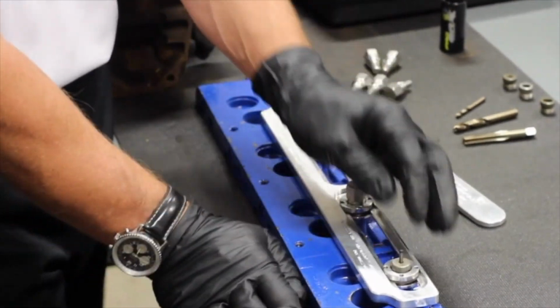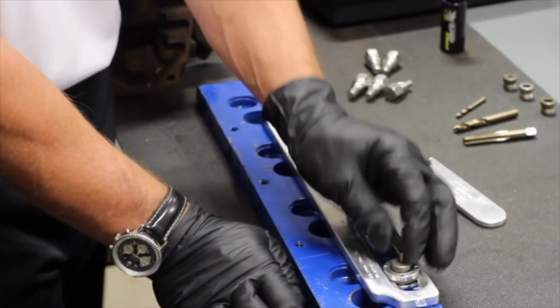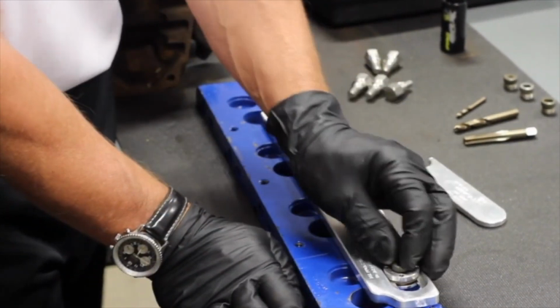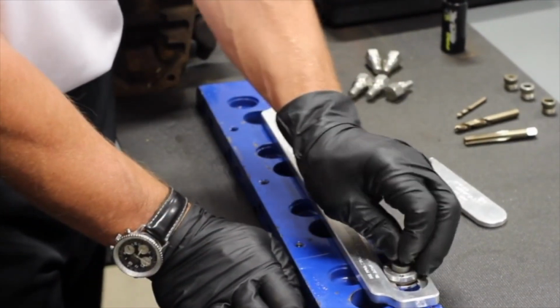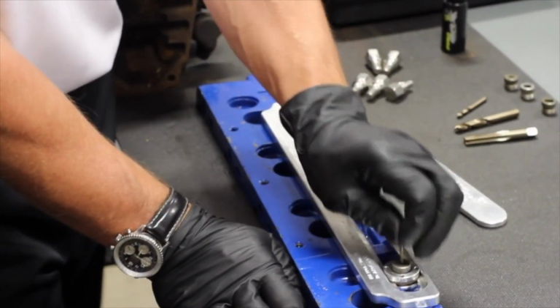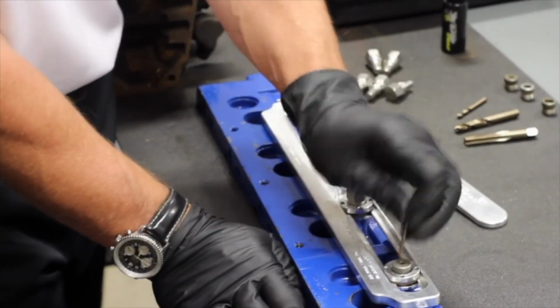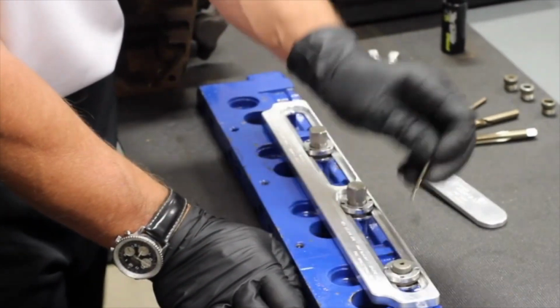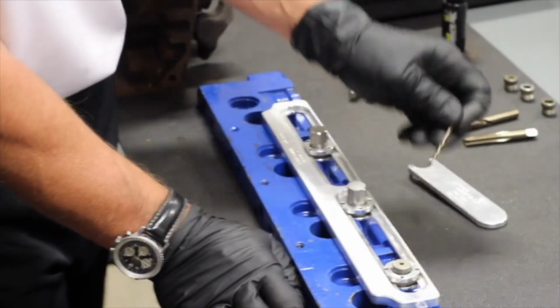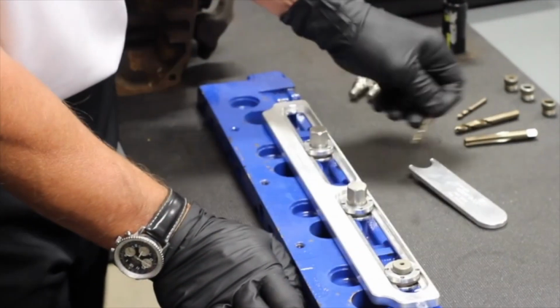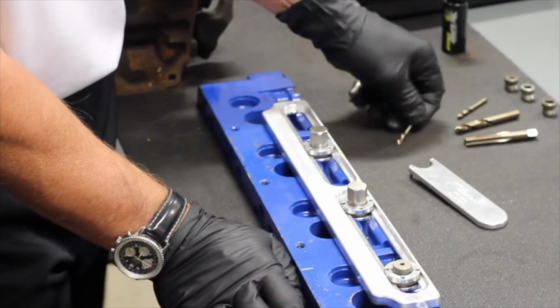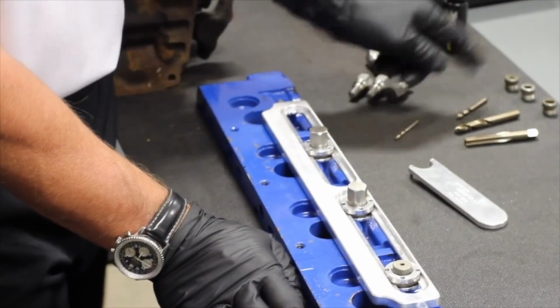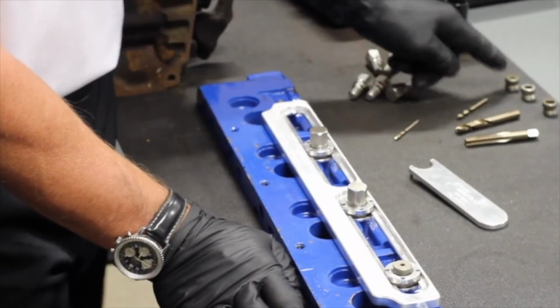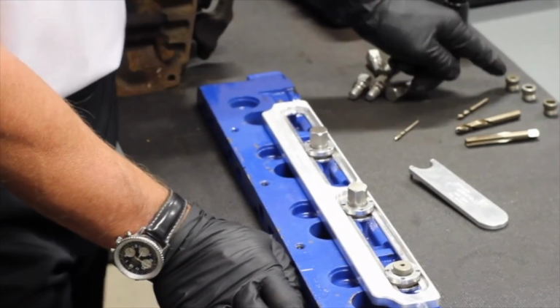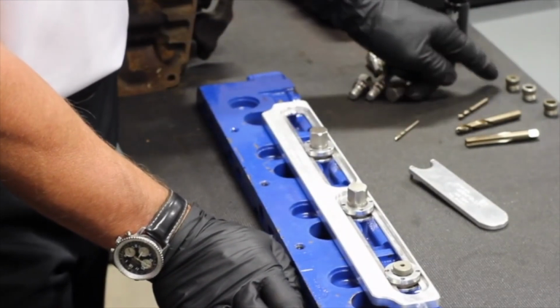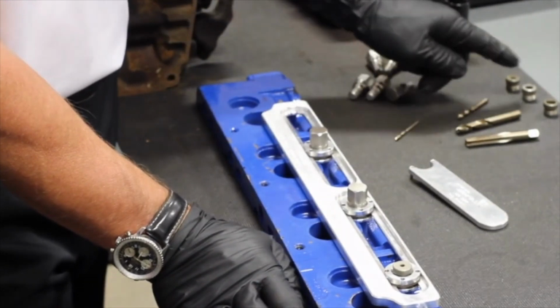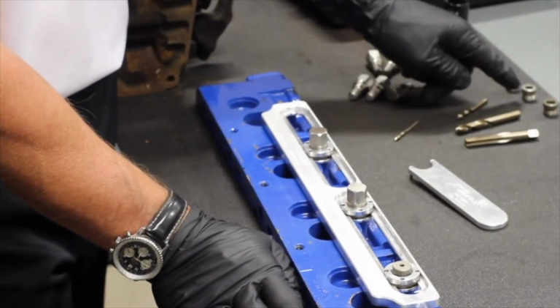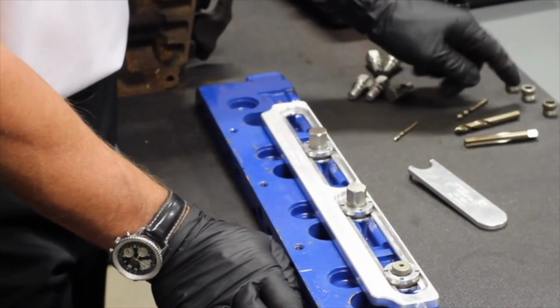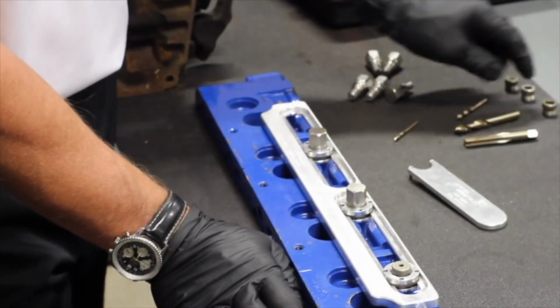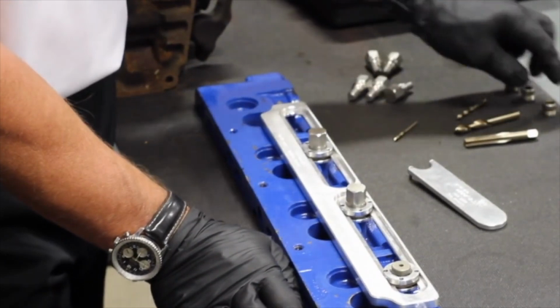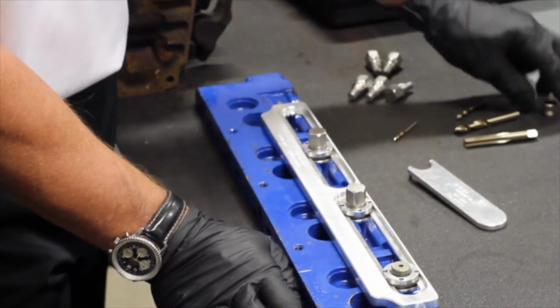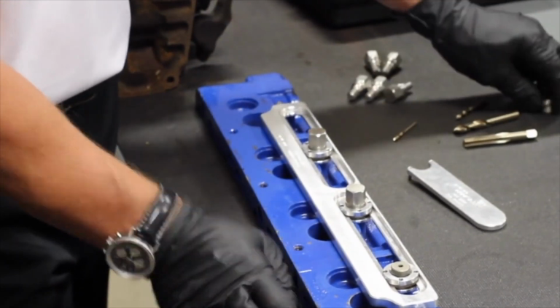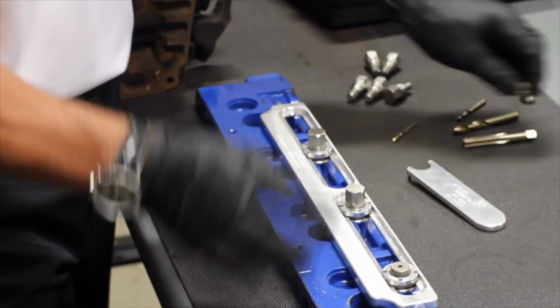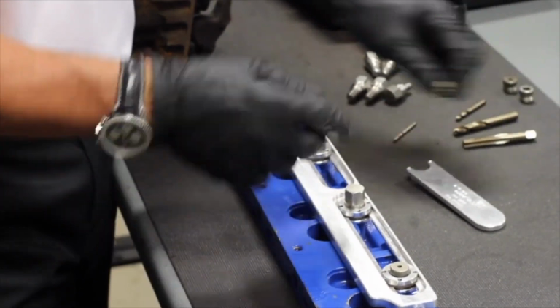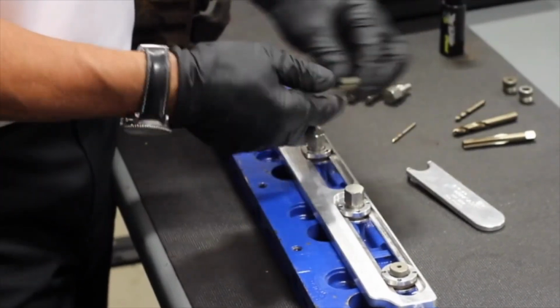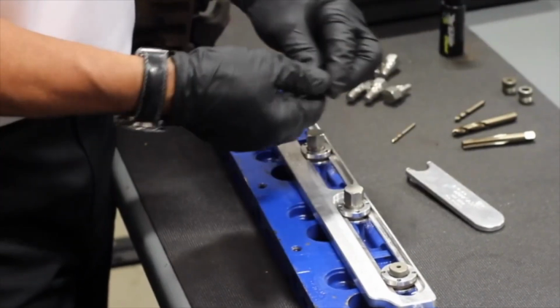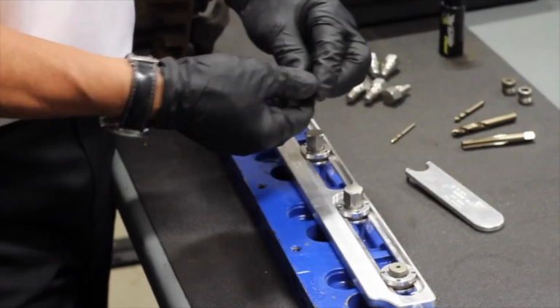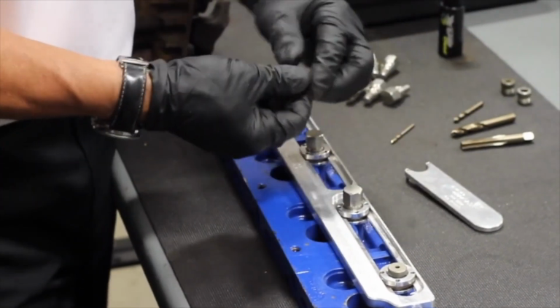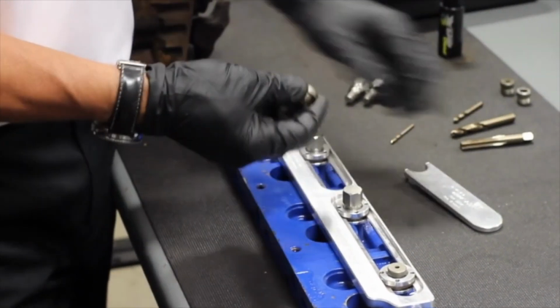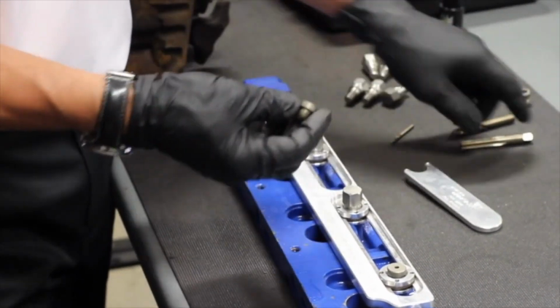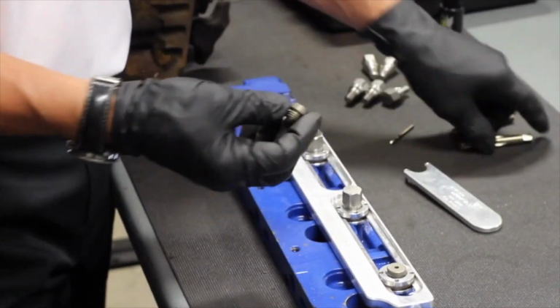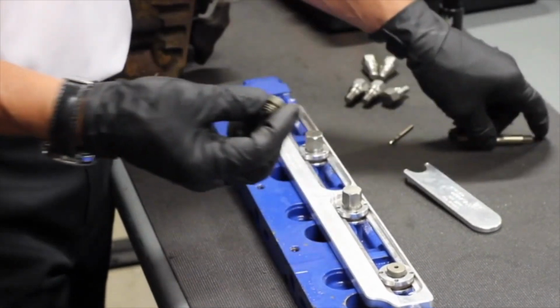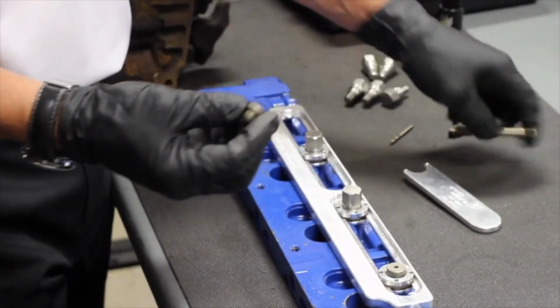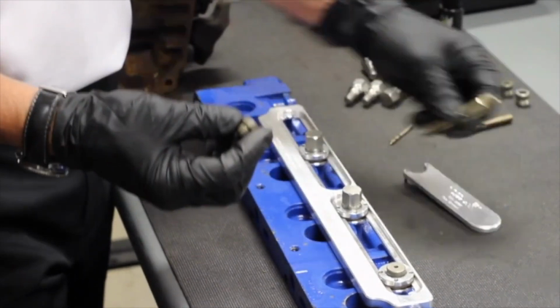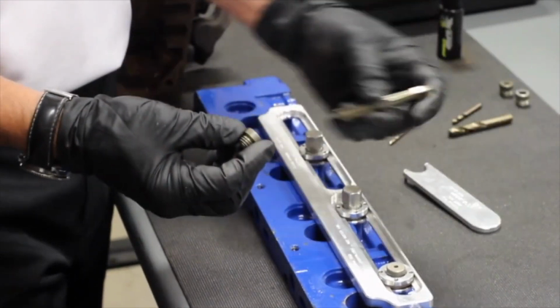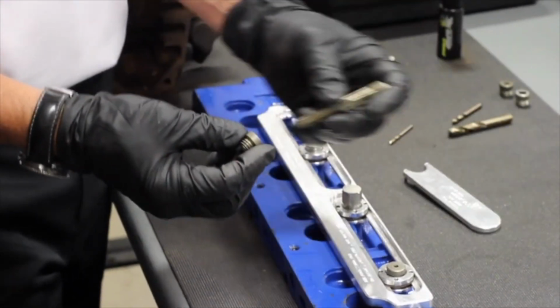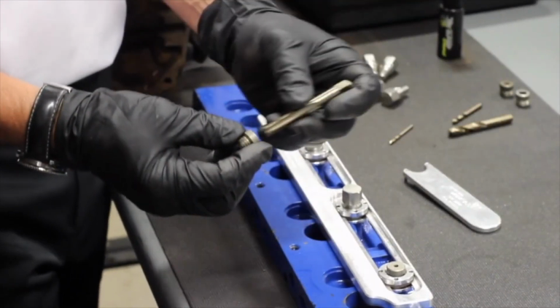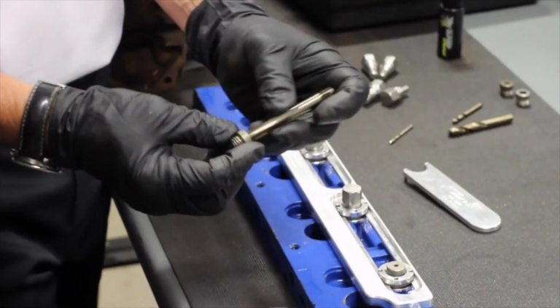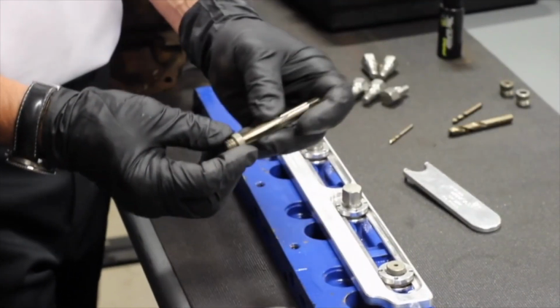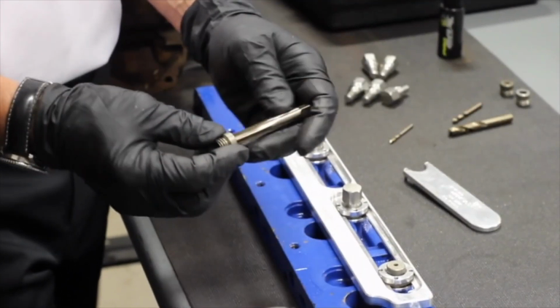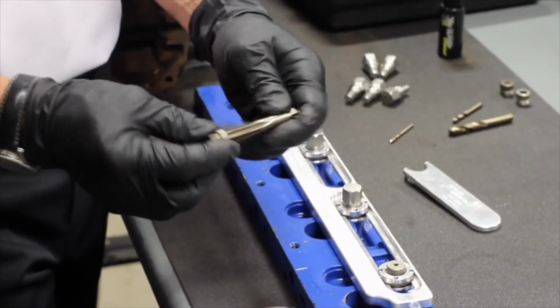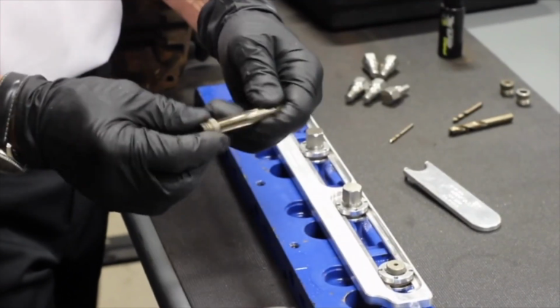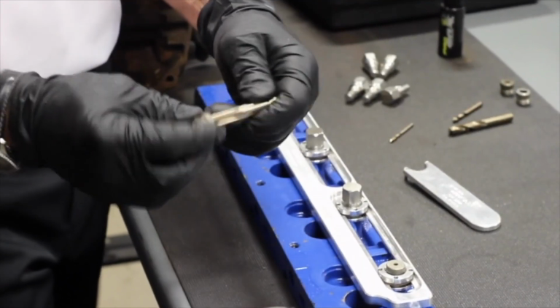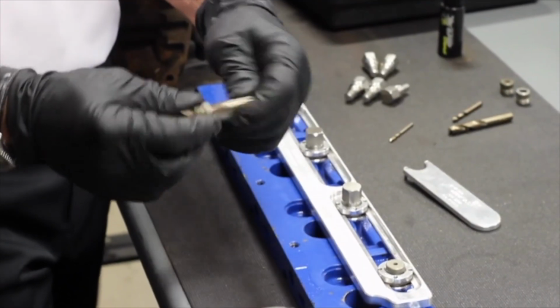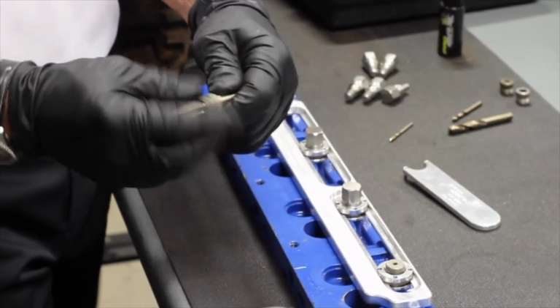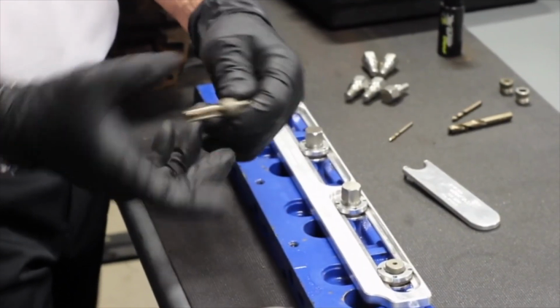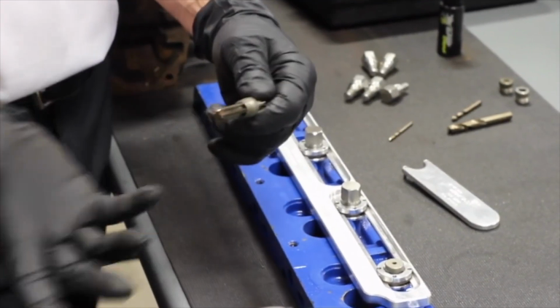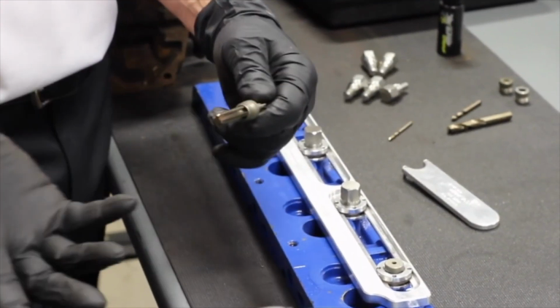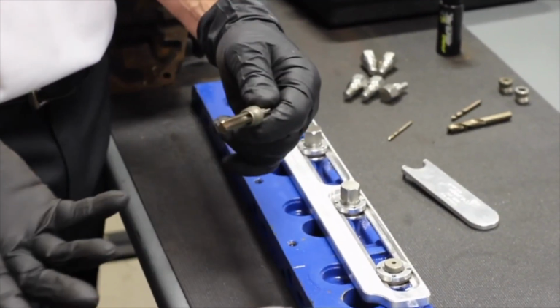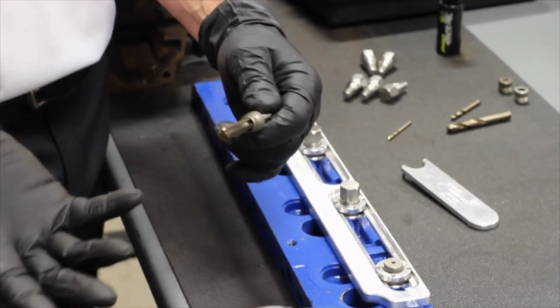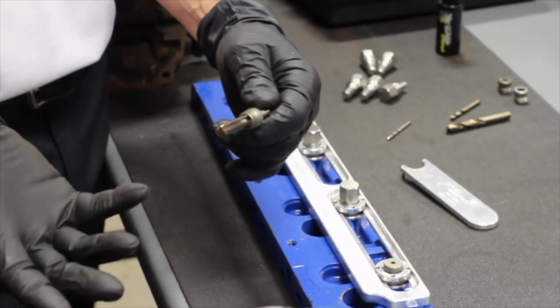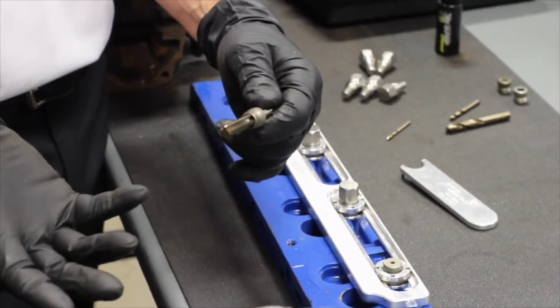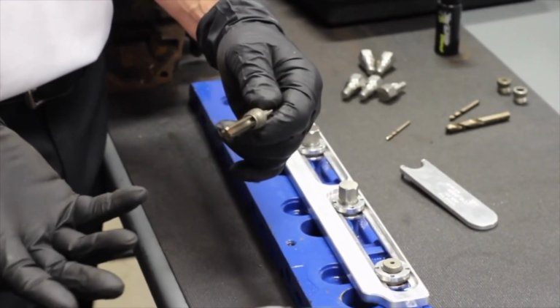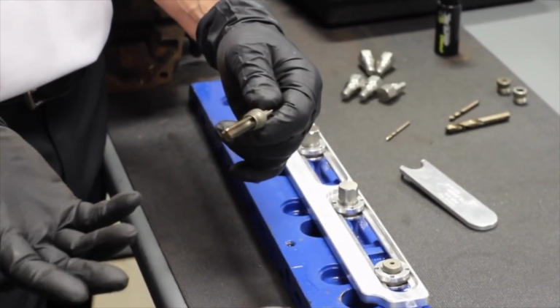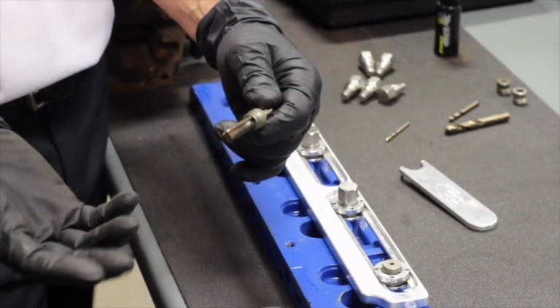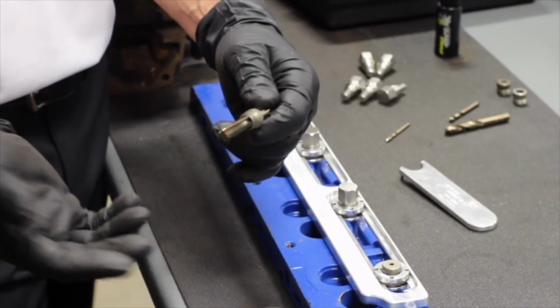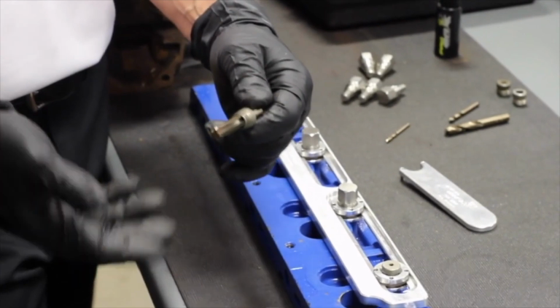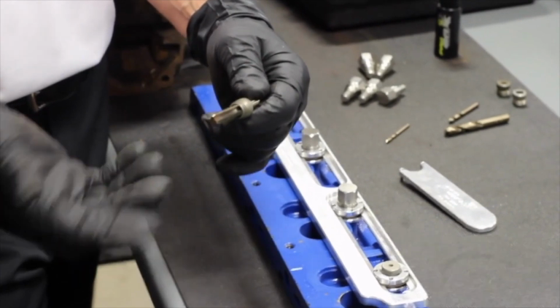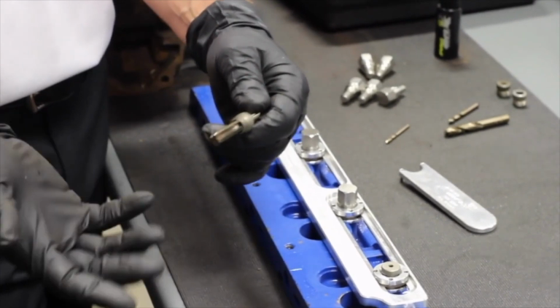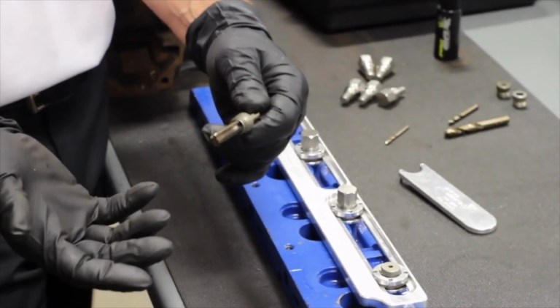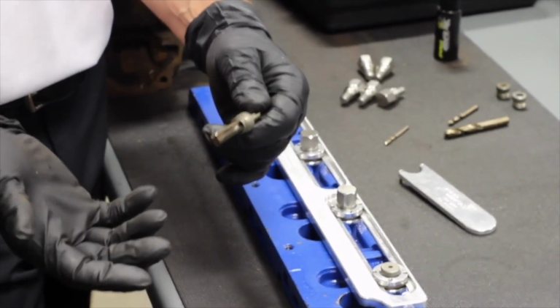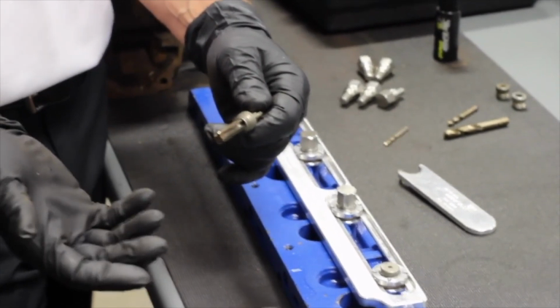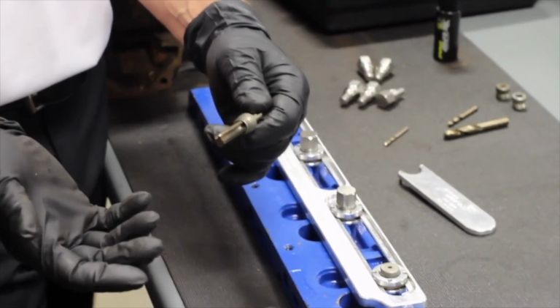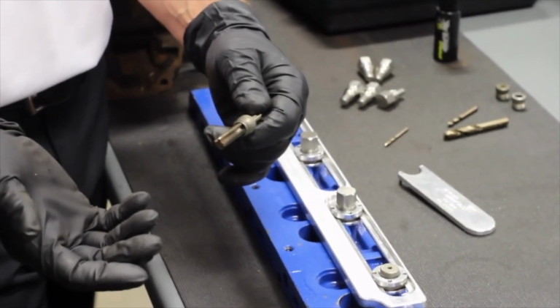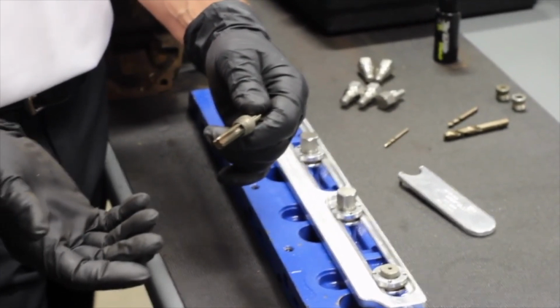I can drill it, and then use my tap to simply chase the threads and I'm finished. Just that fast.